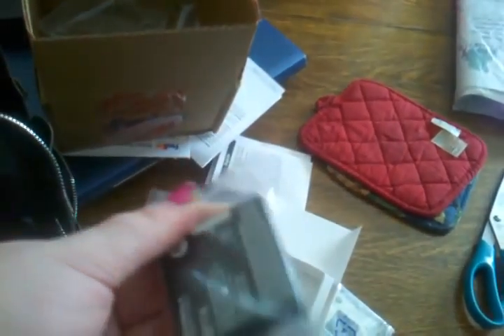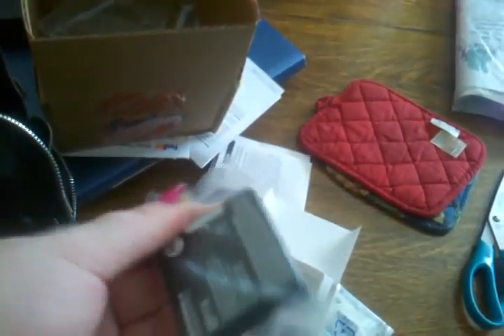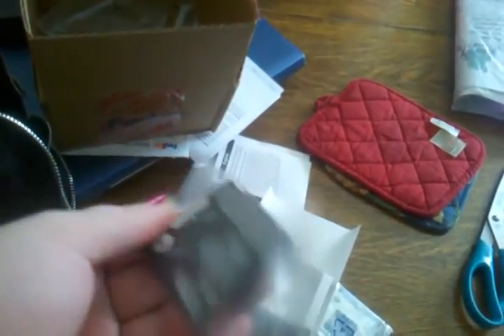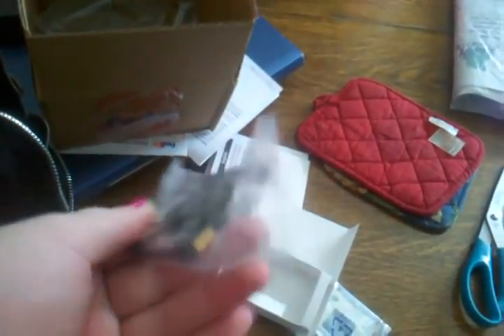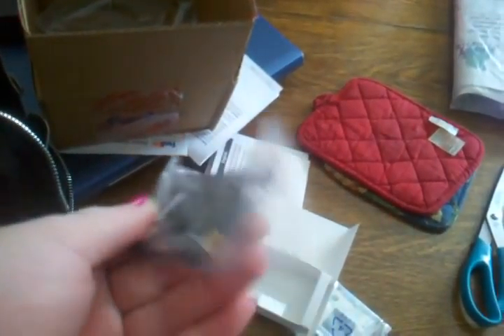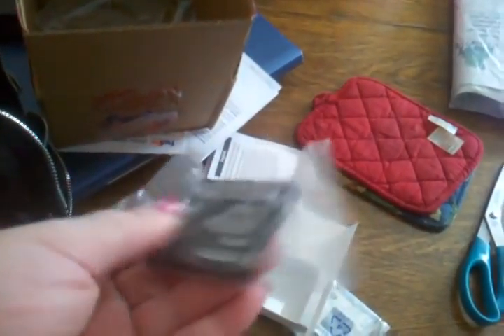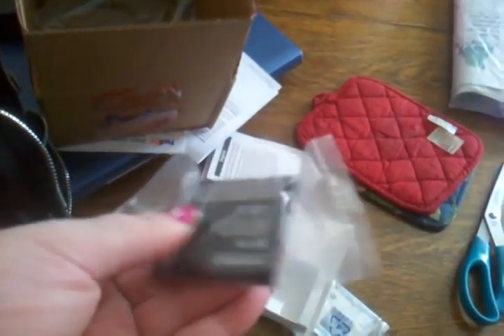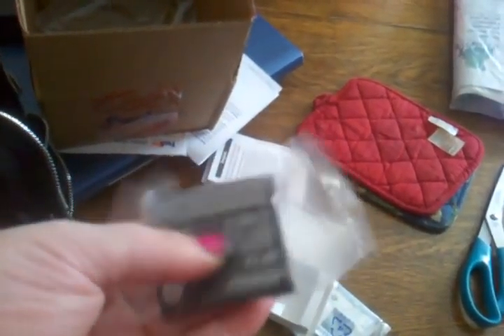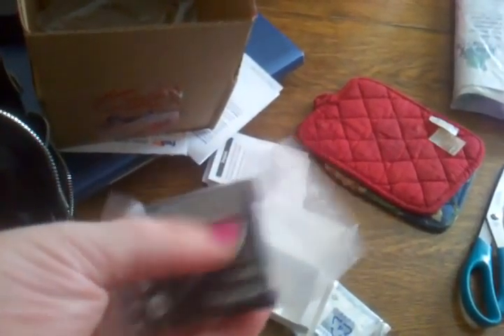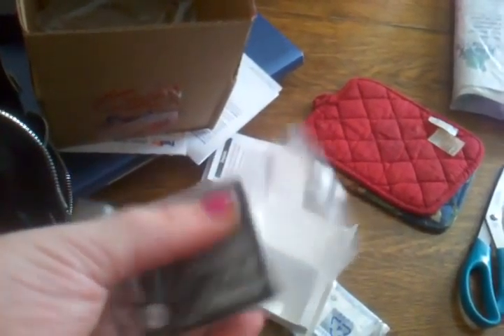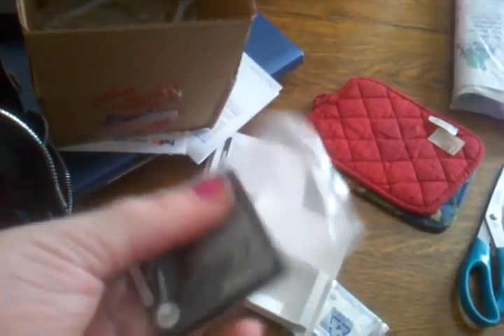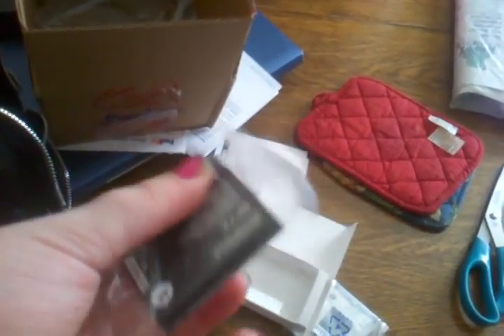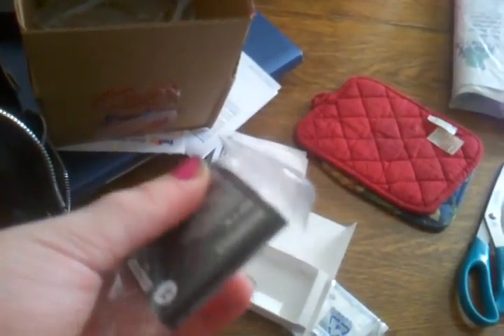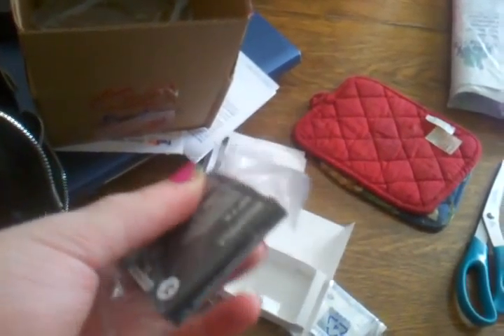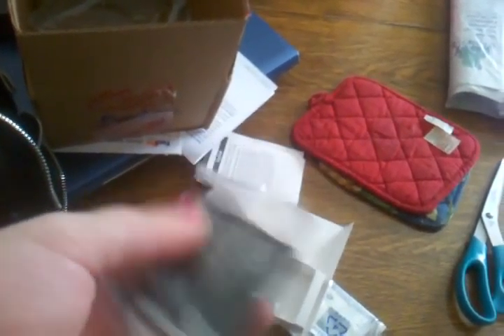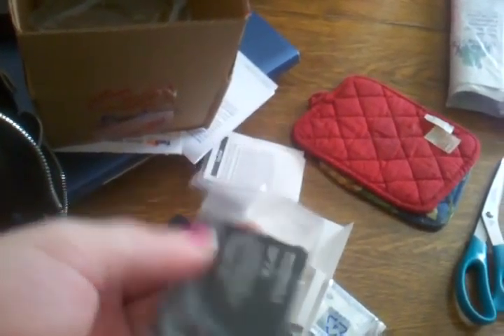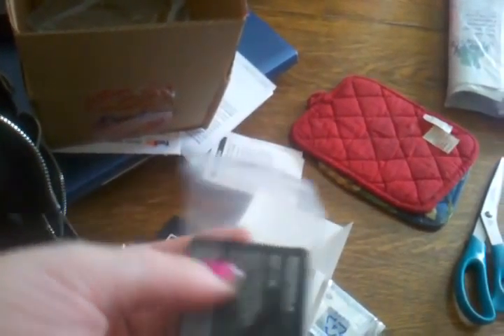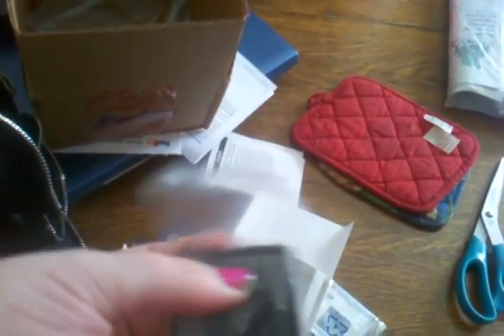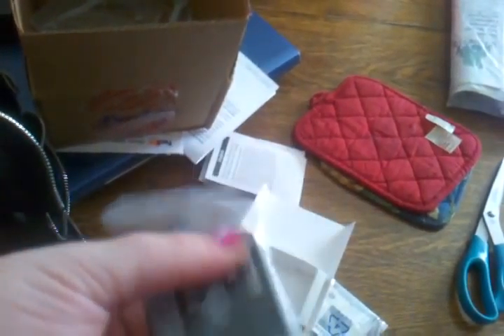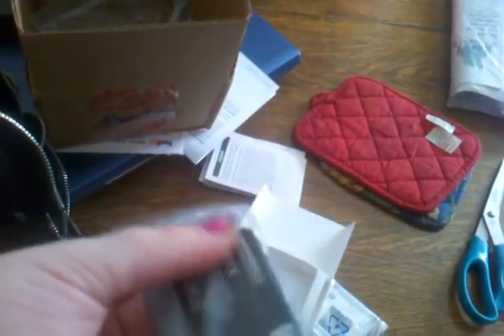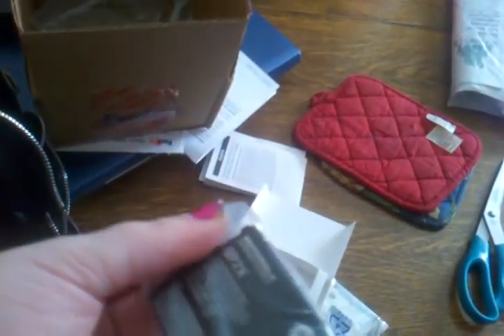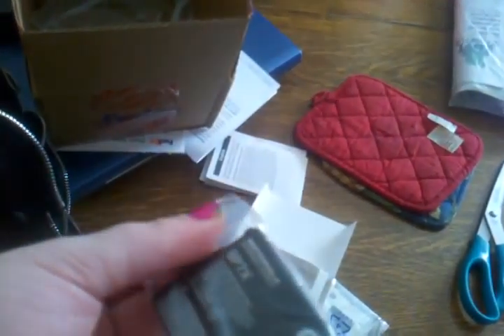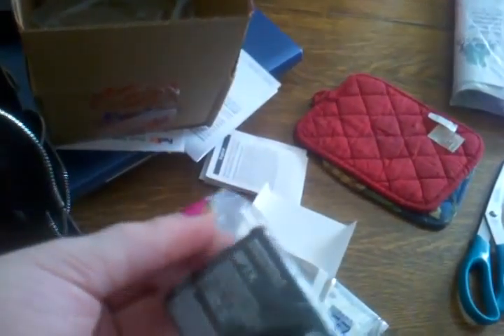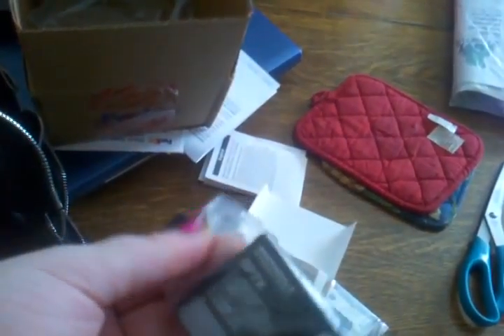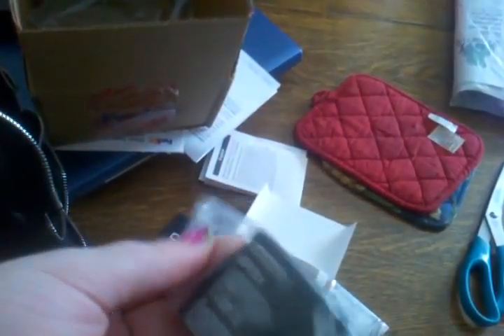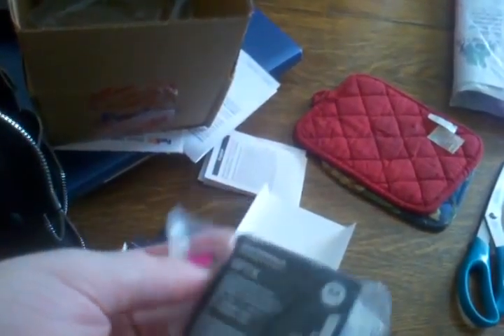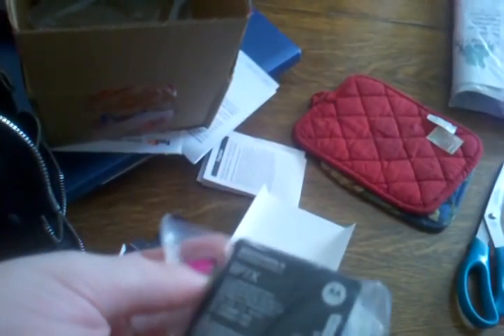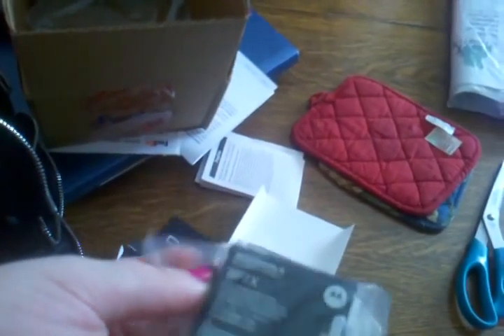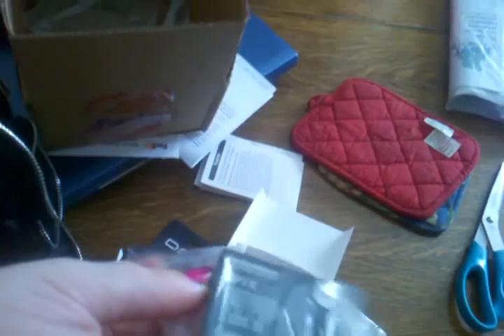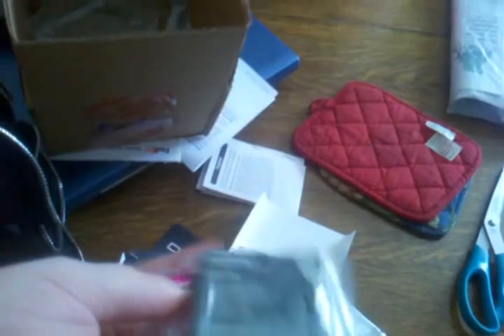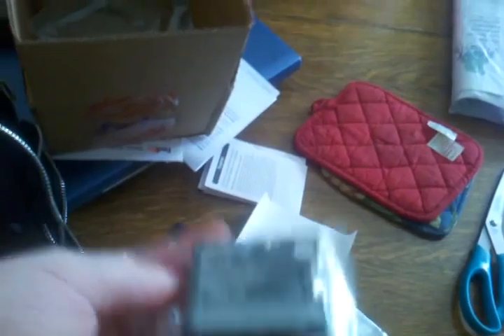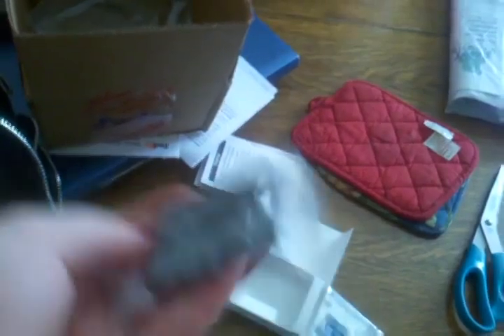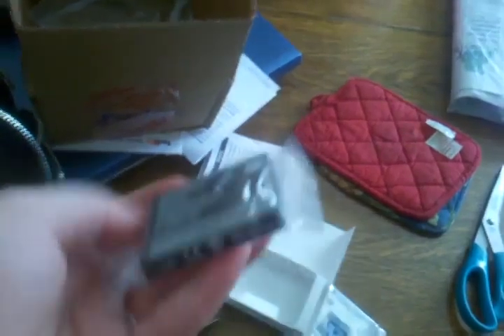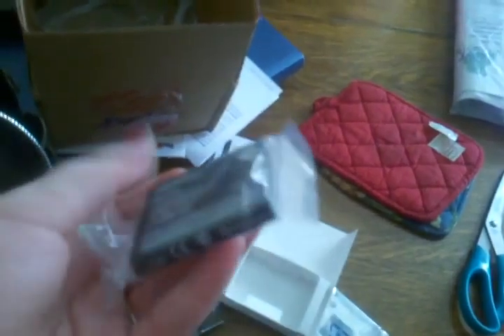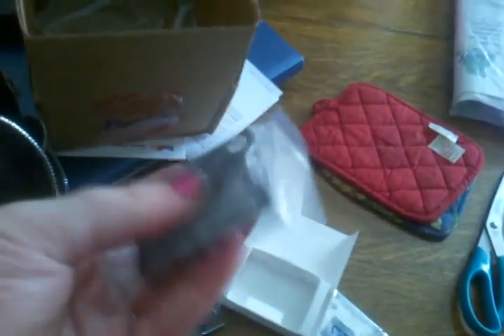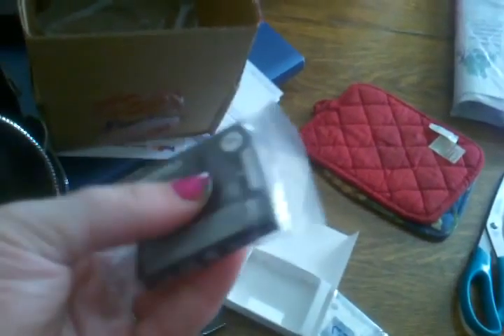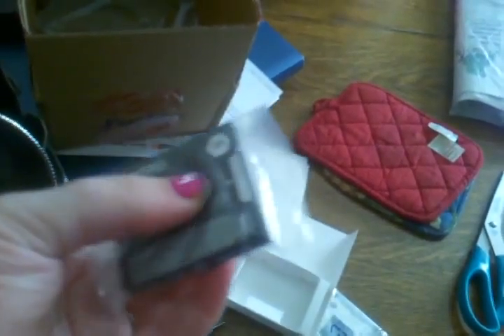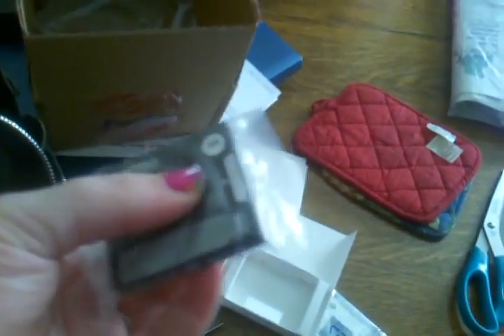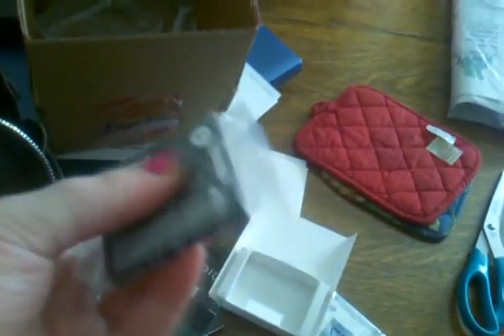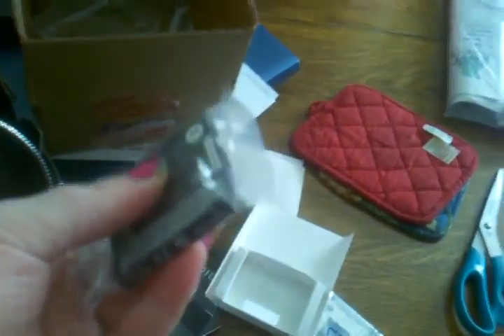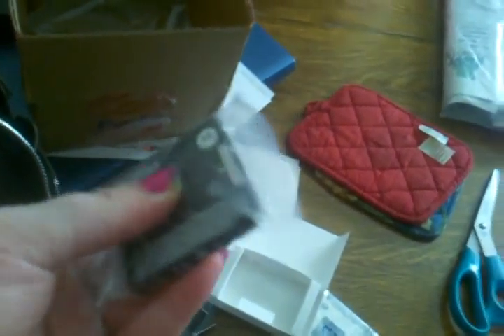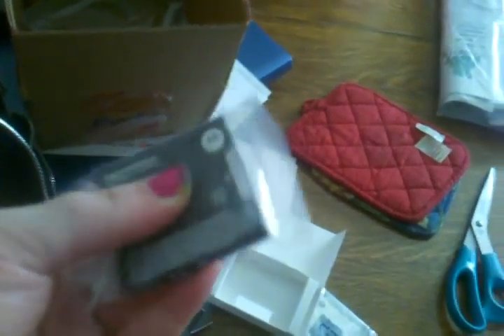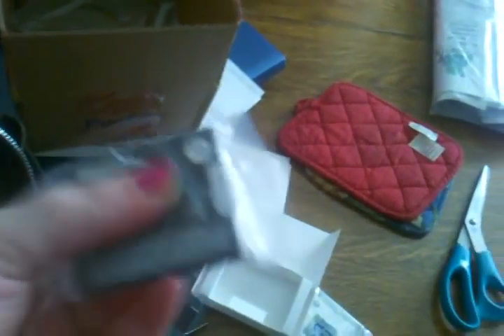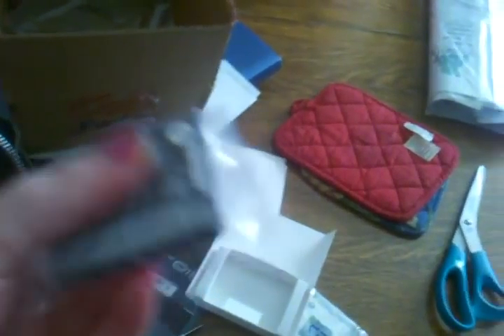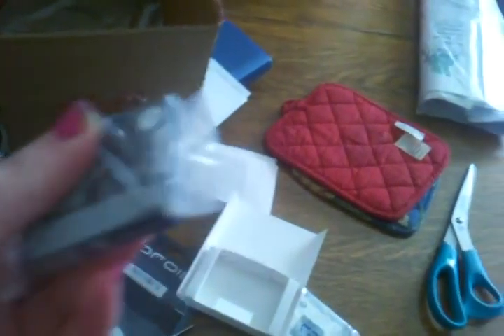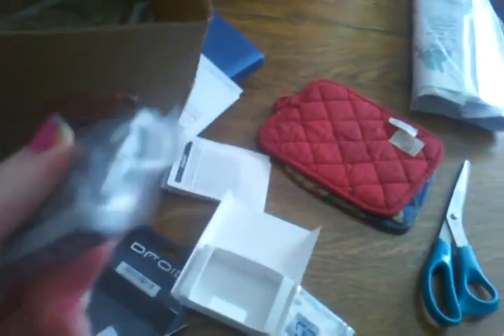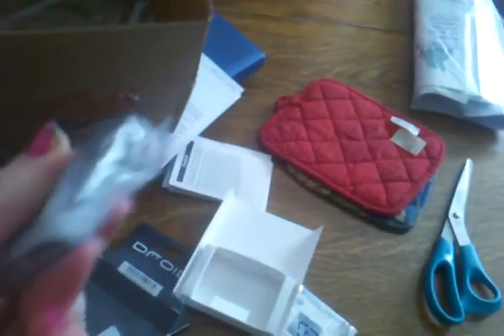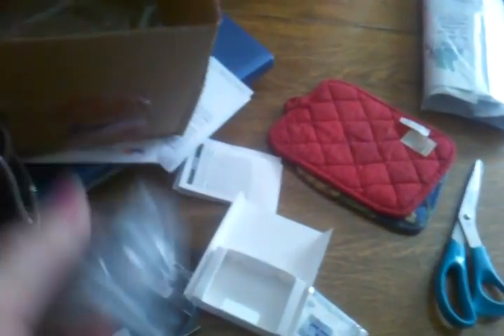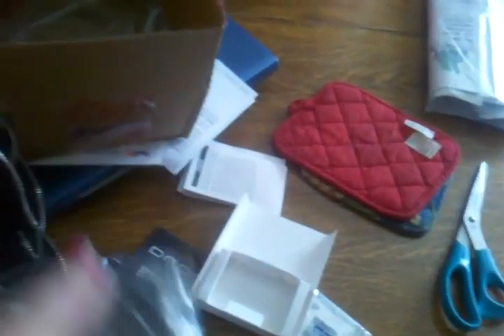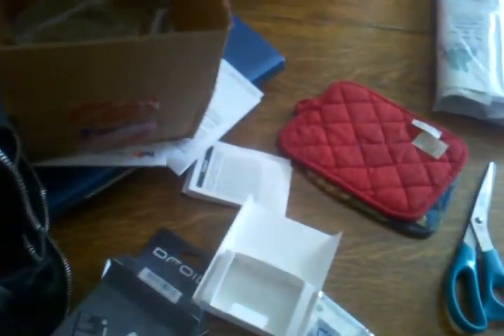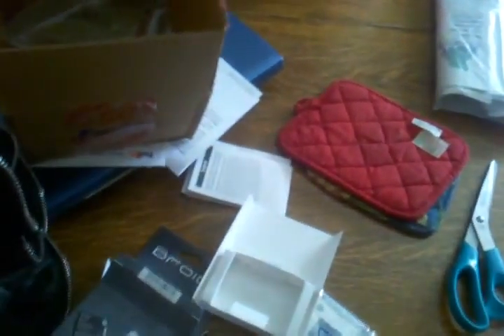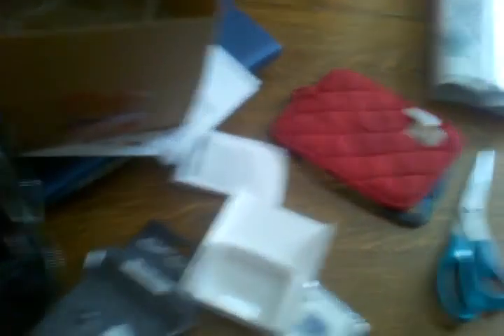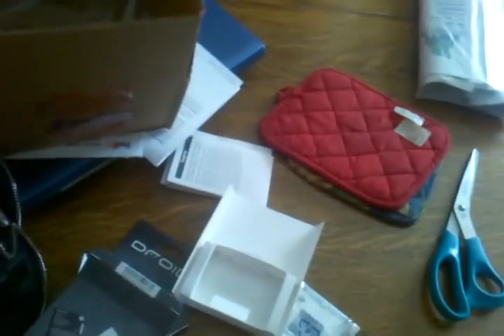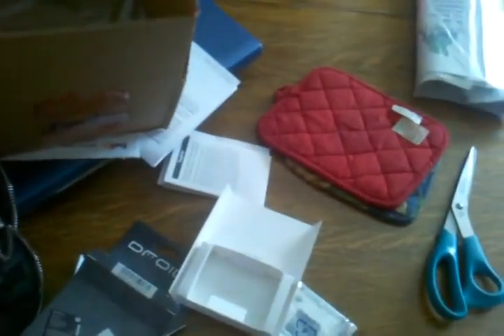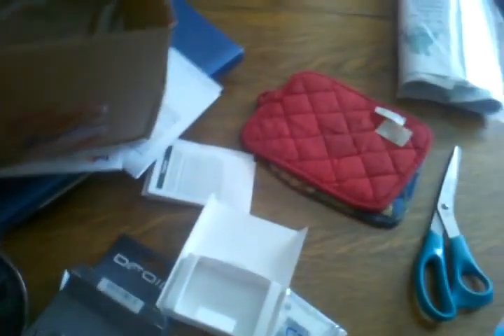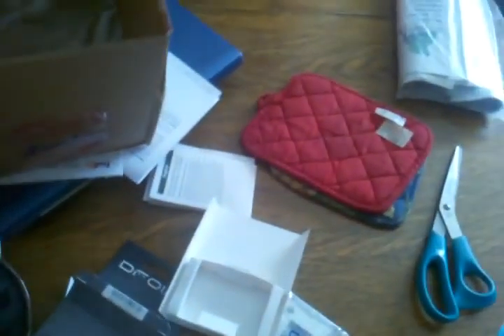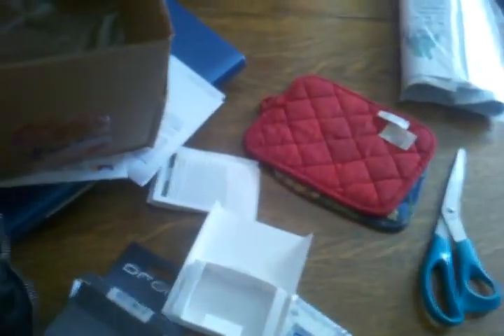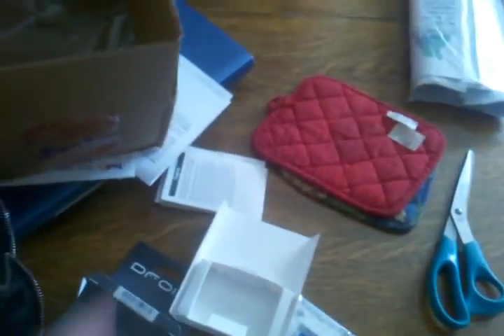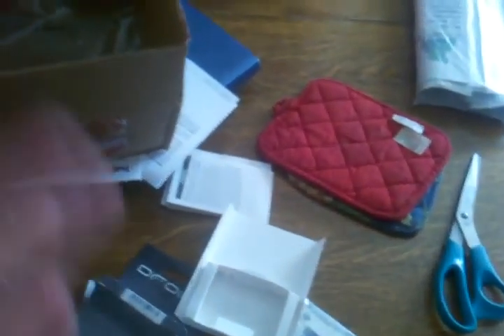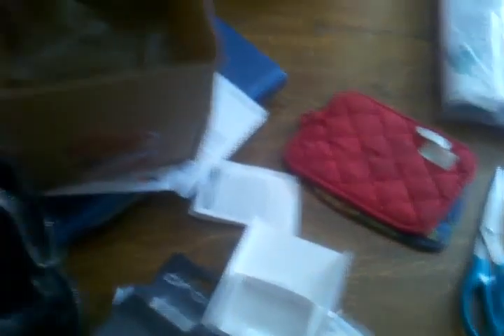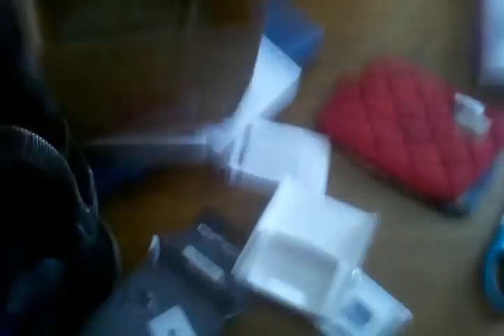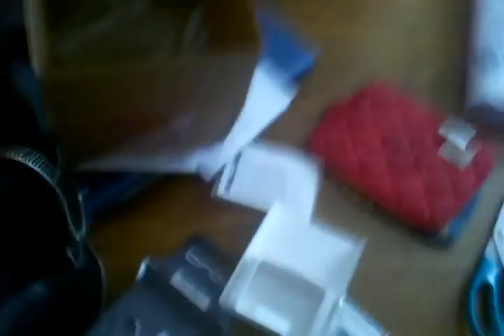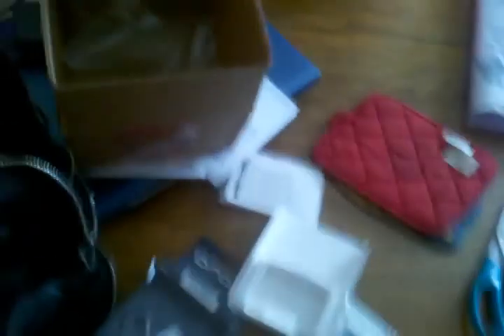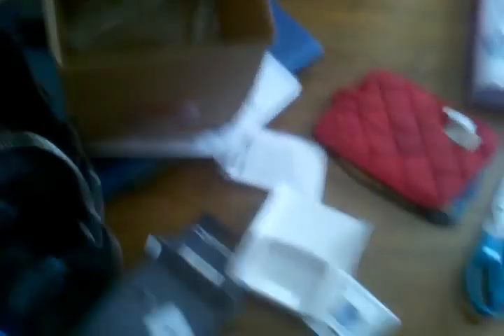I'm gonna put this on and I'll do a review of the battery probably tomorrow. Thanks for watching, guys.